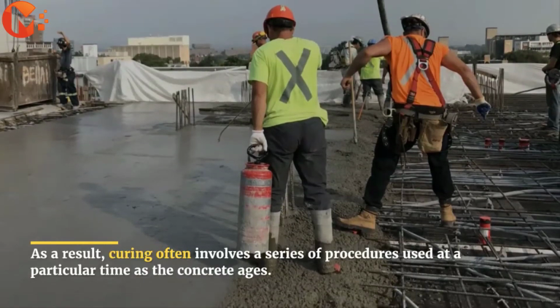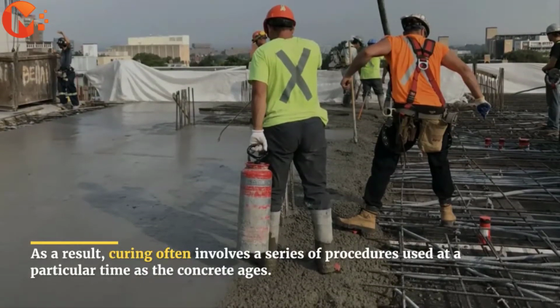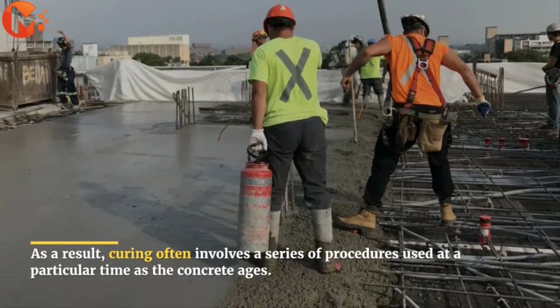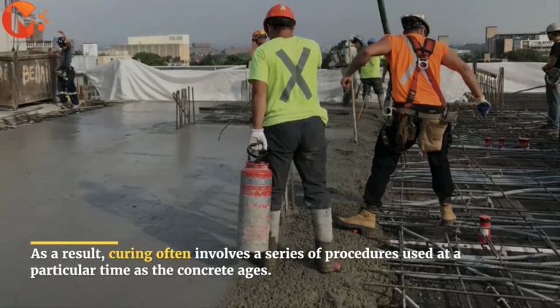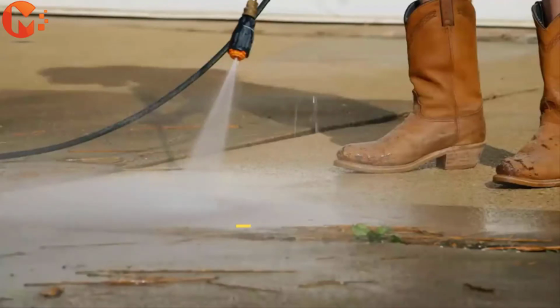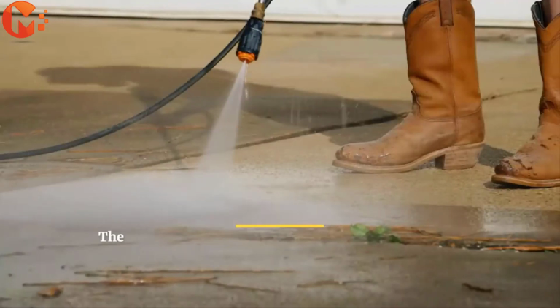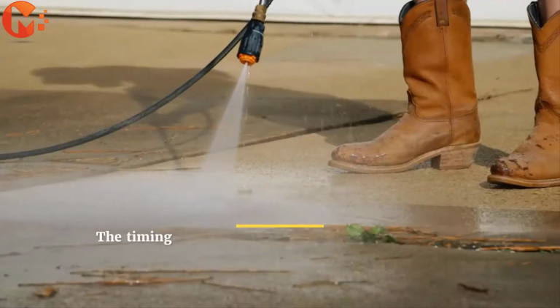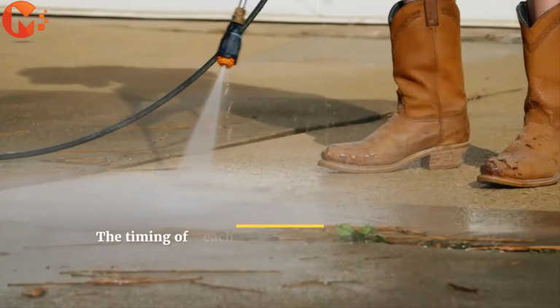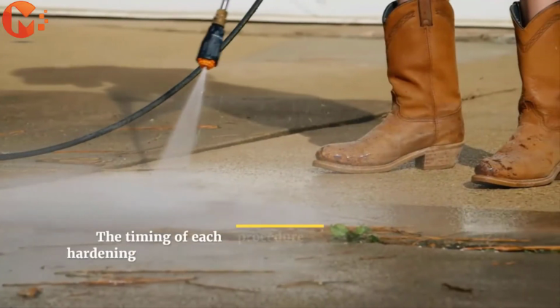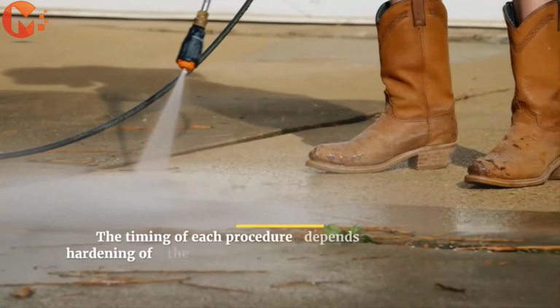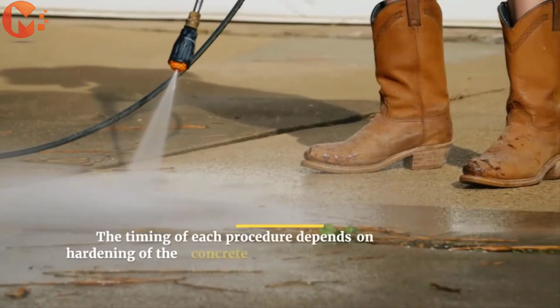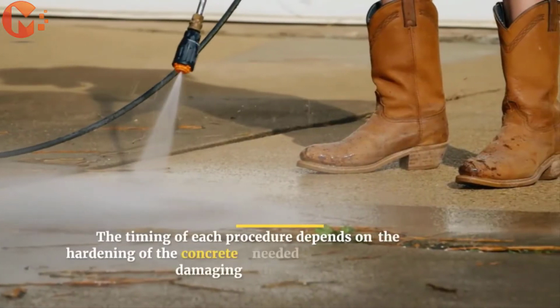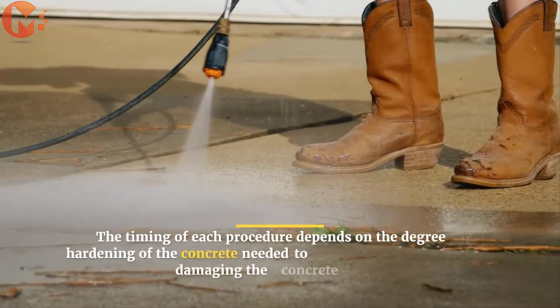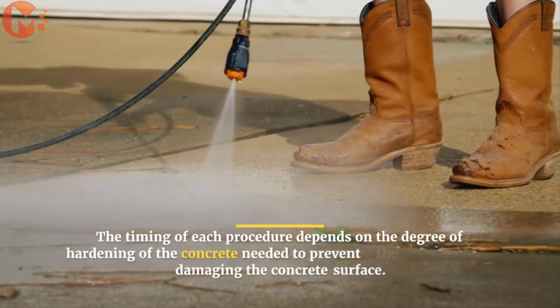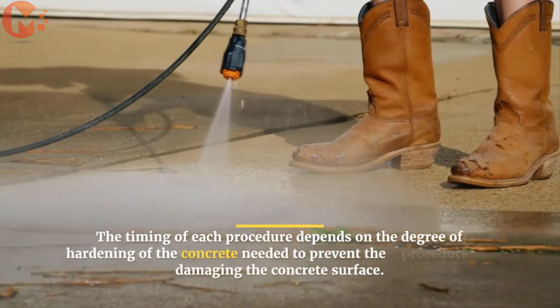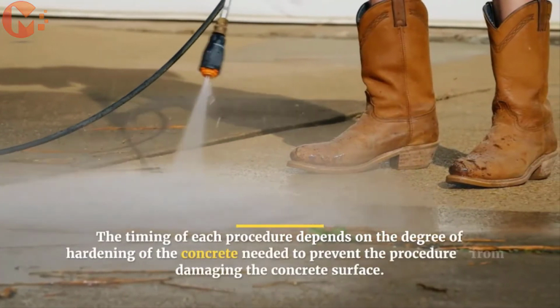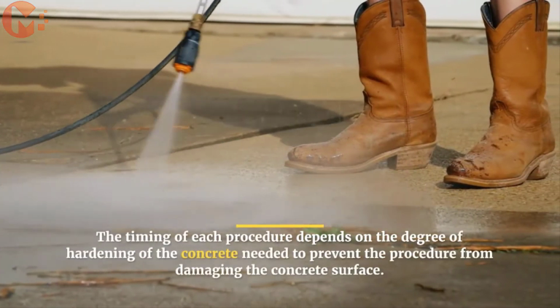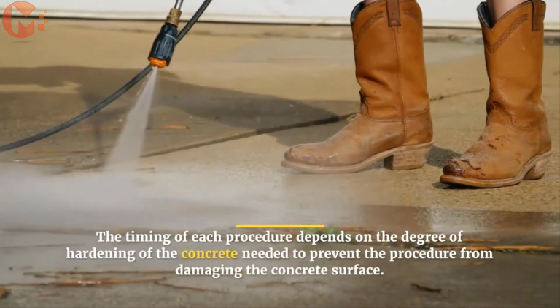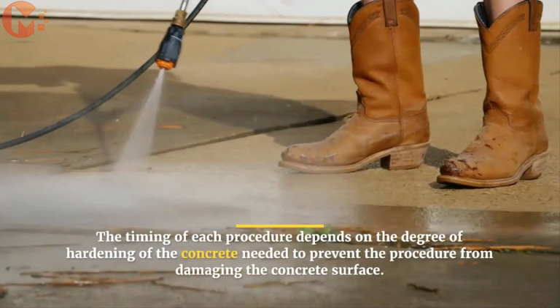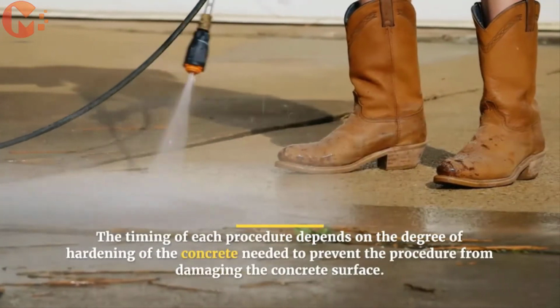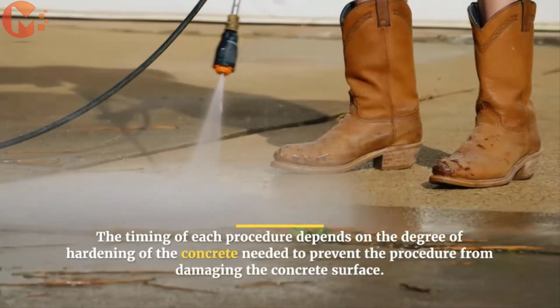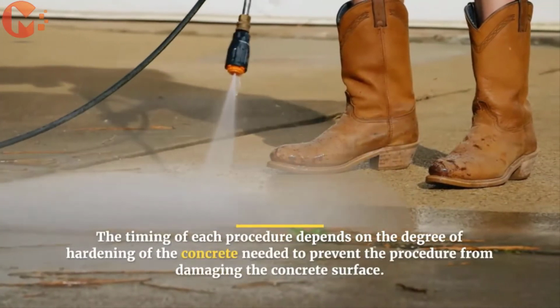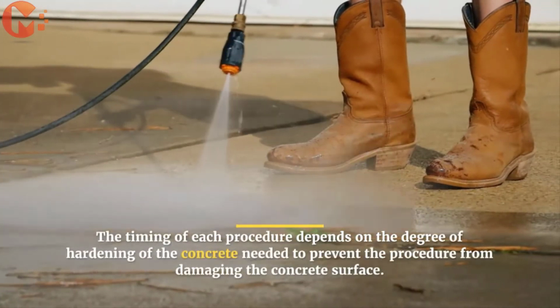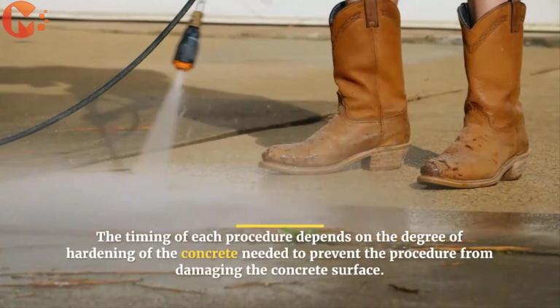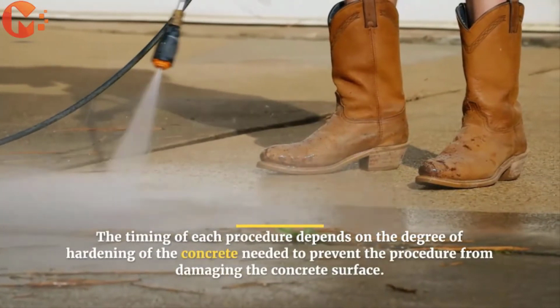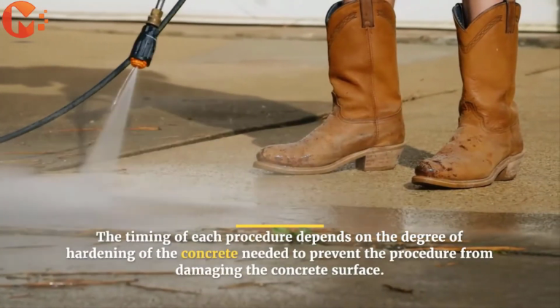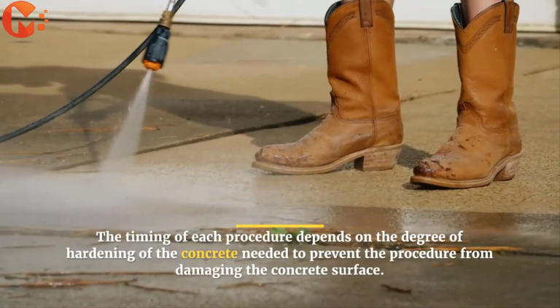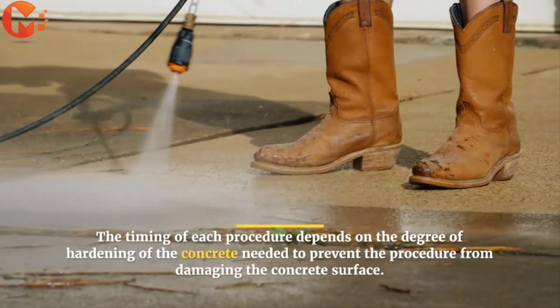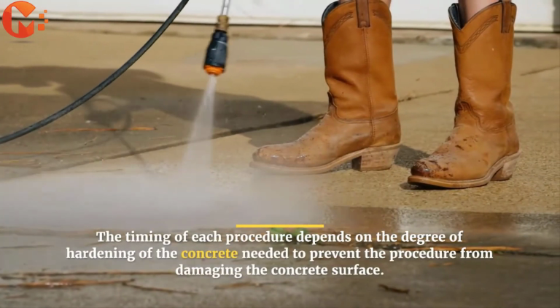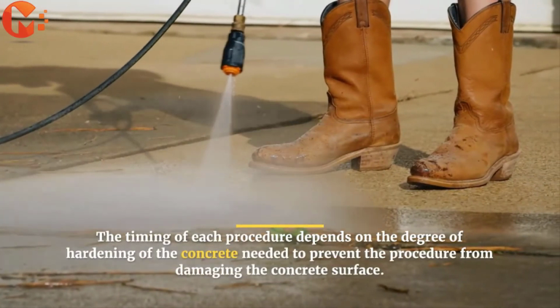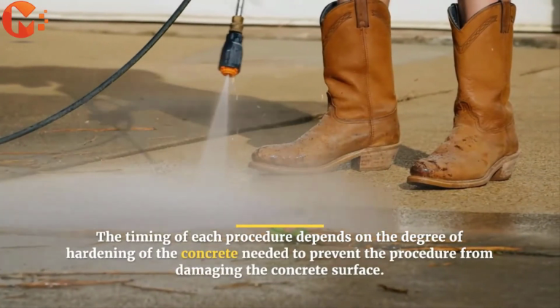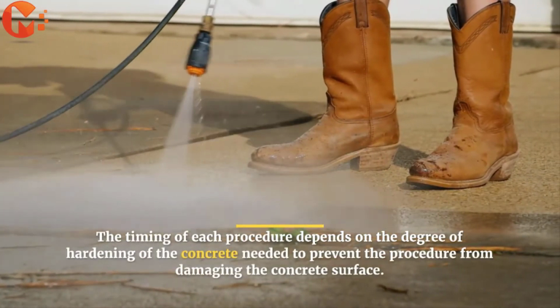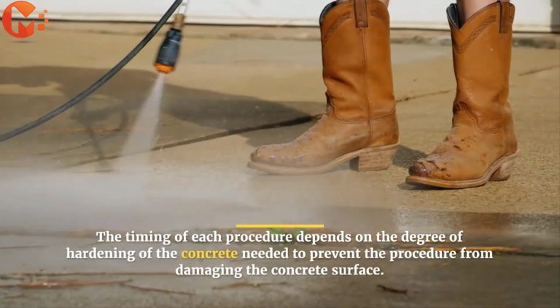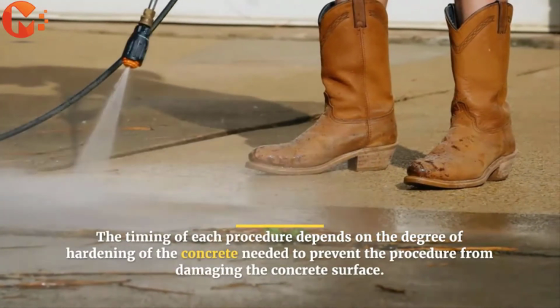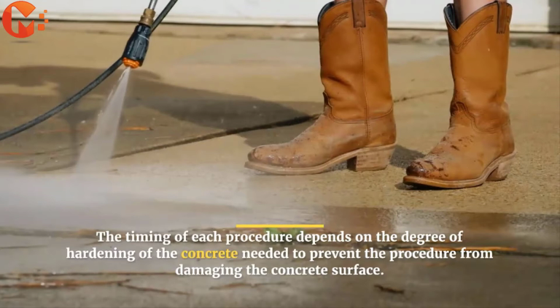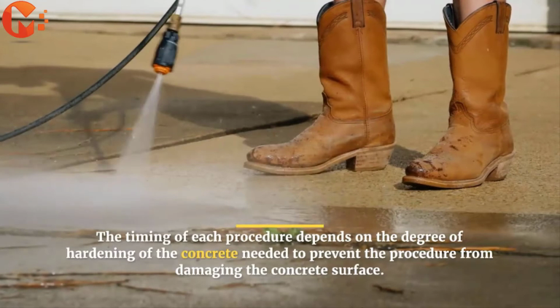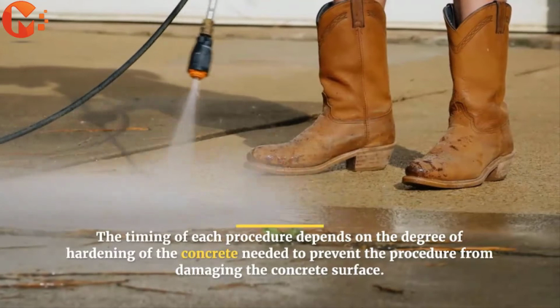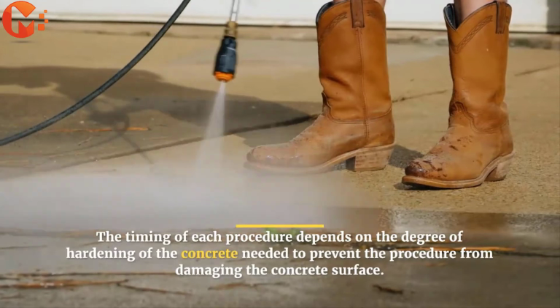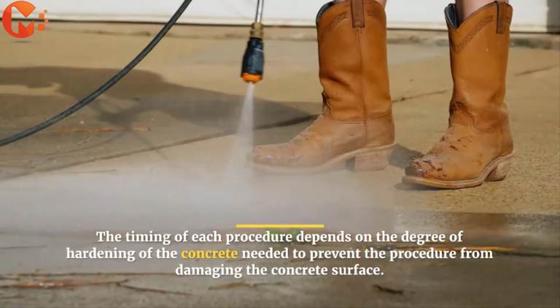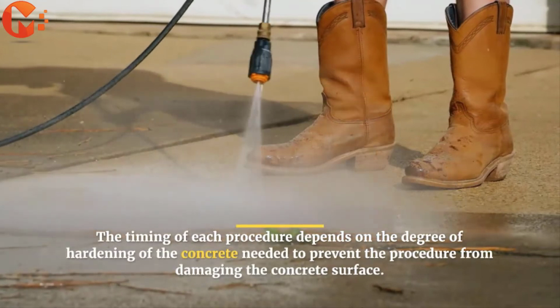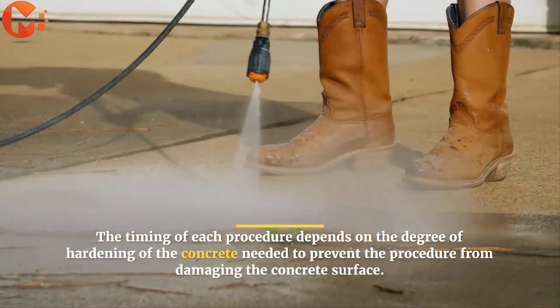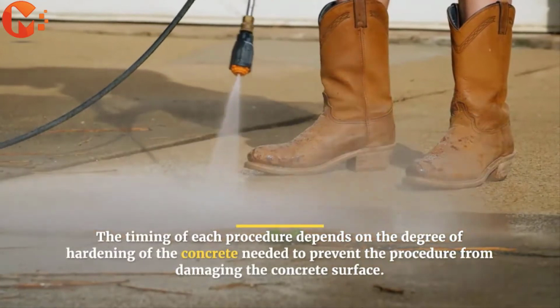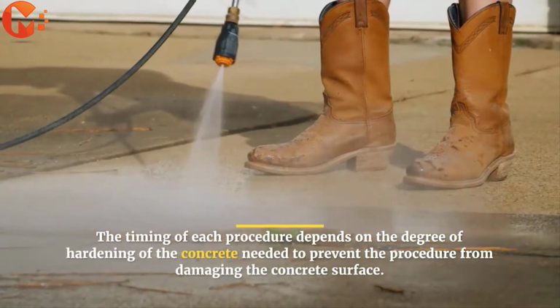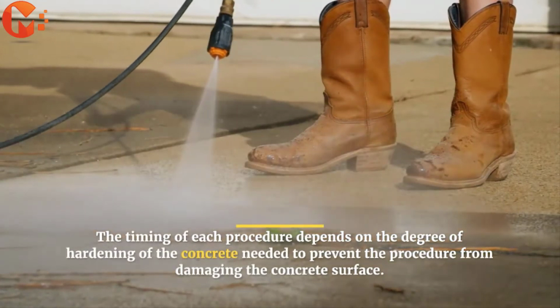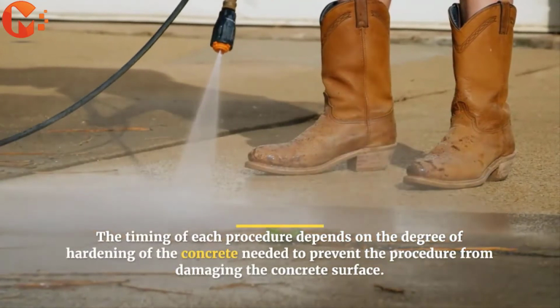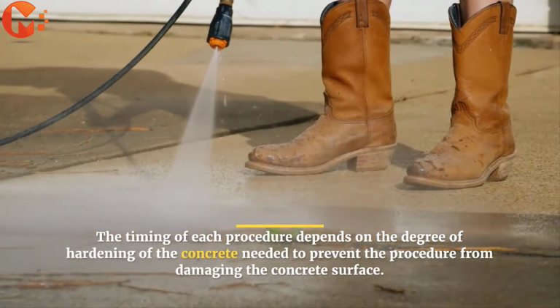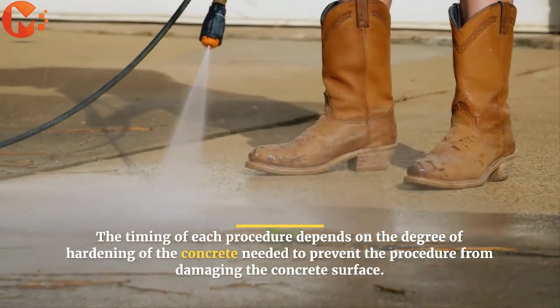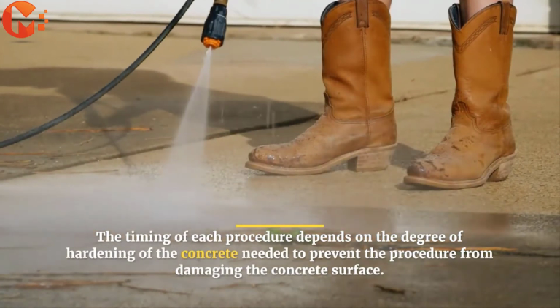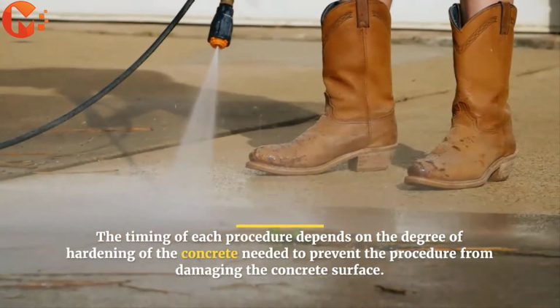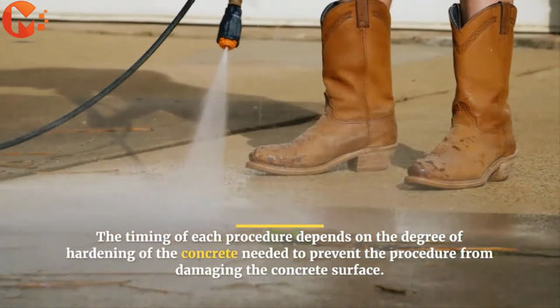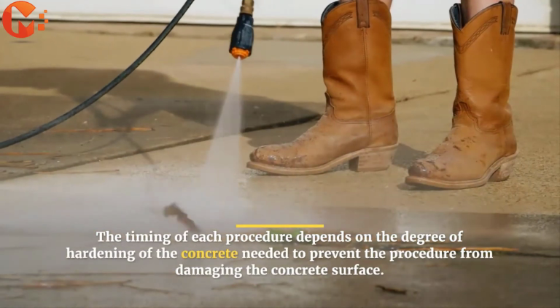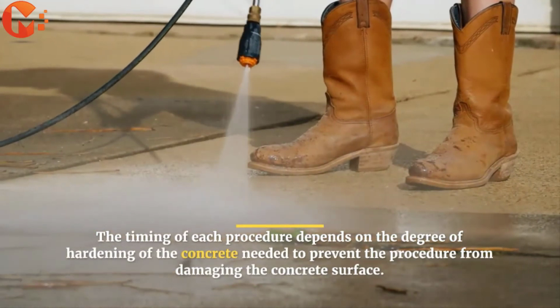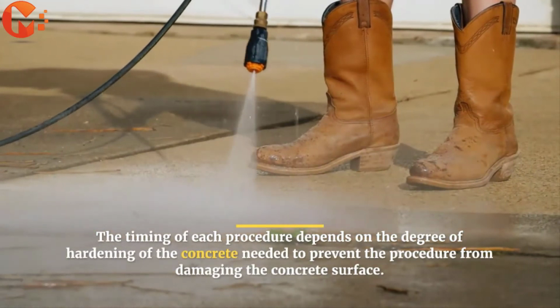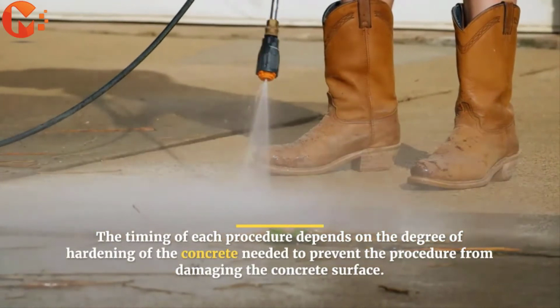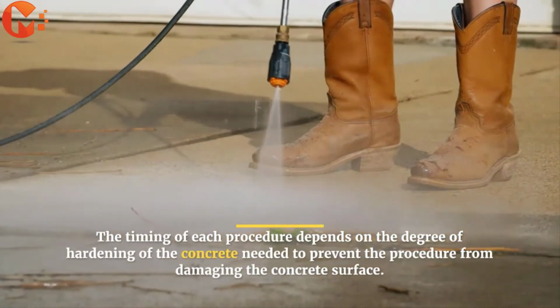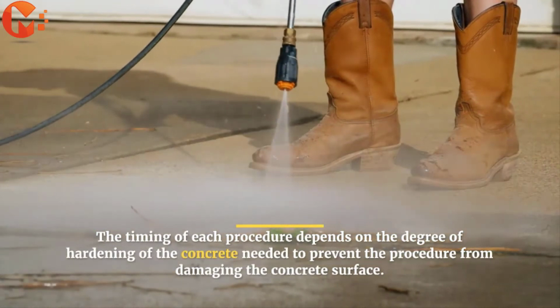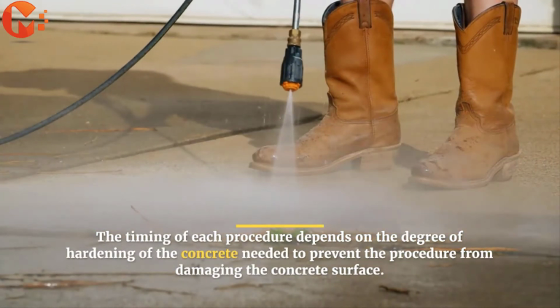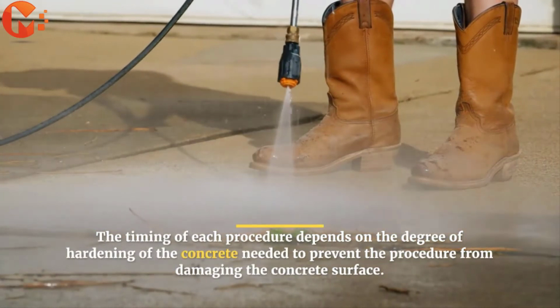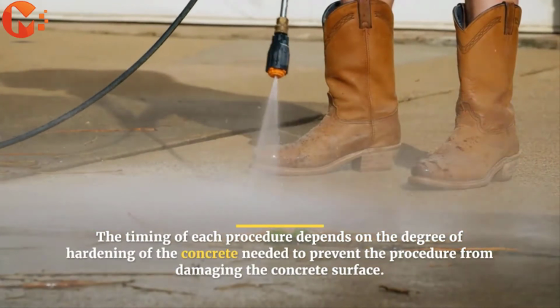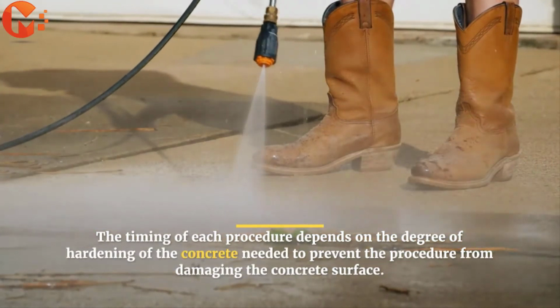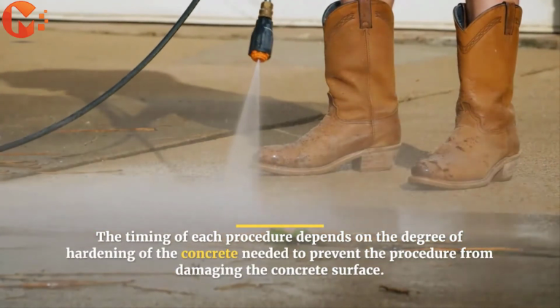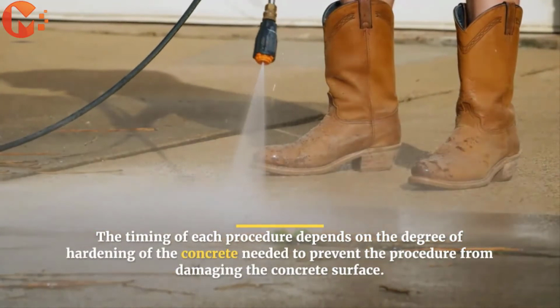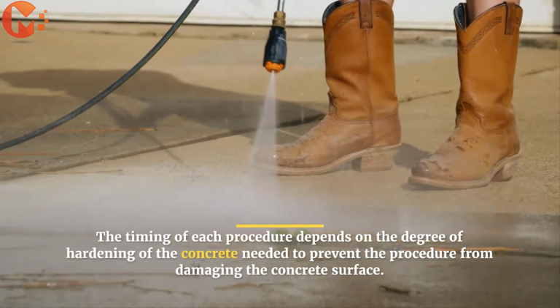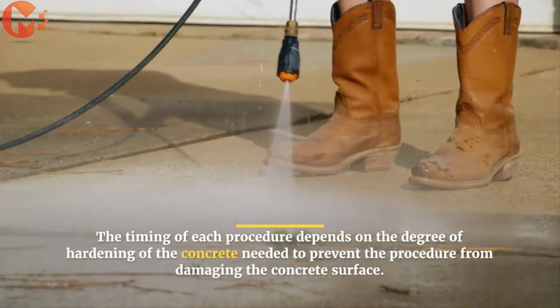The timing of each procedure depends on the degree of hardening of the concrete needed to prevent the procedure from damaging the concrete surface.